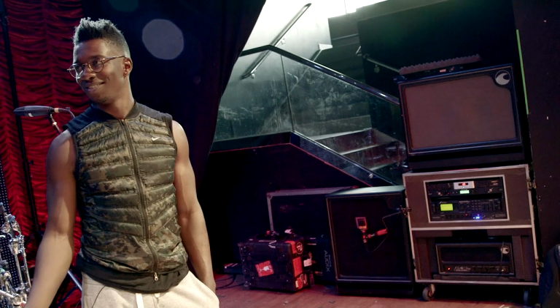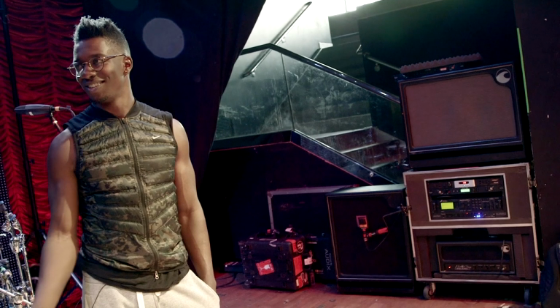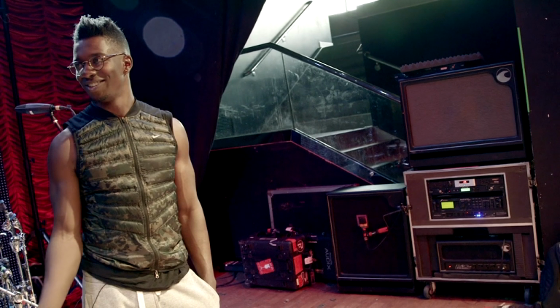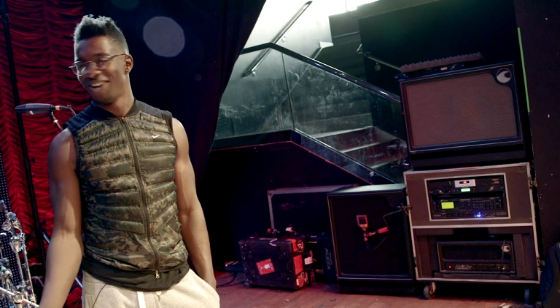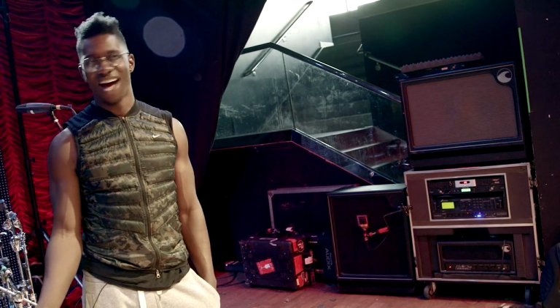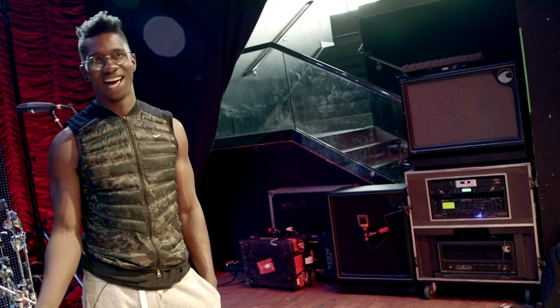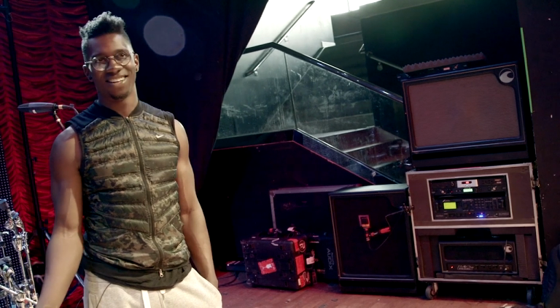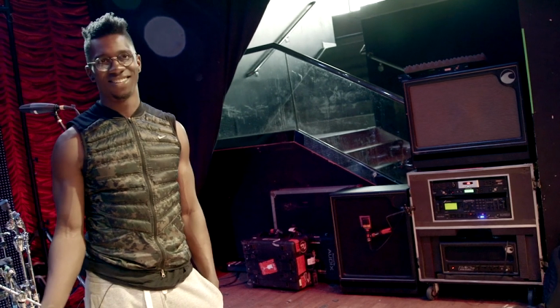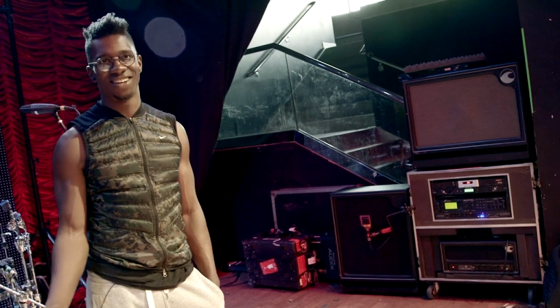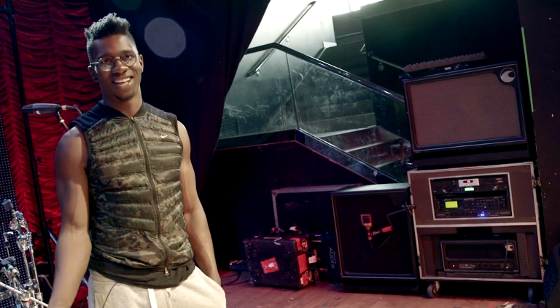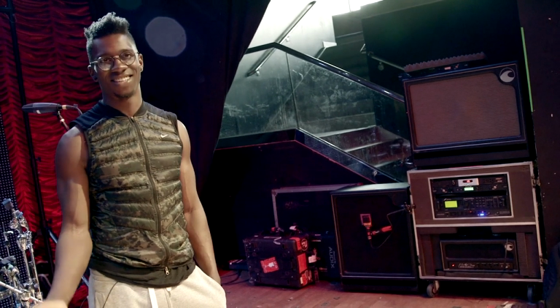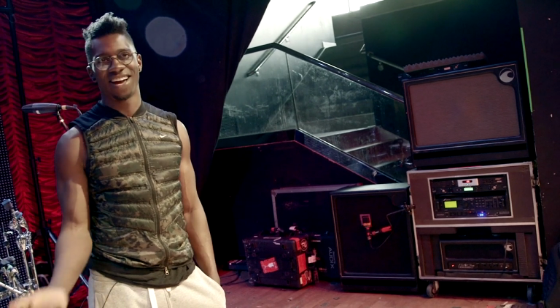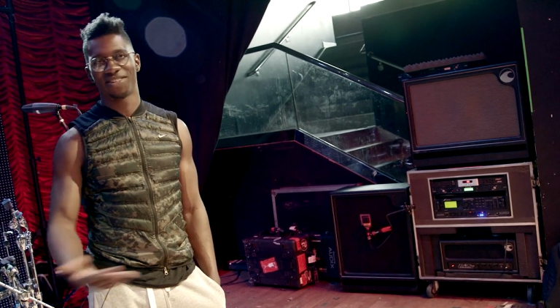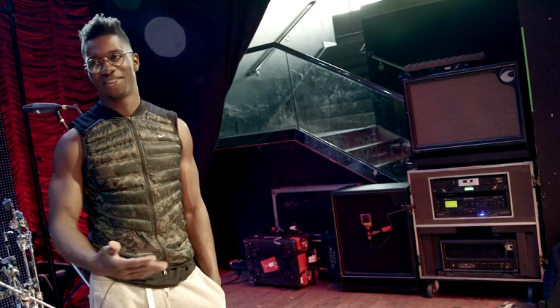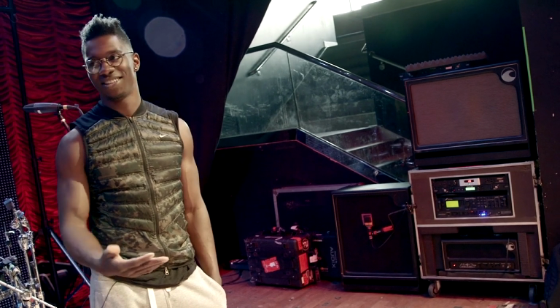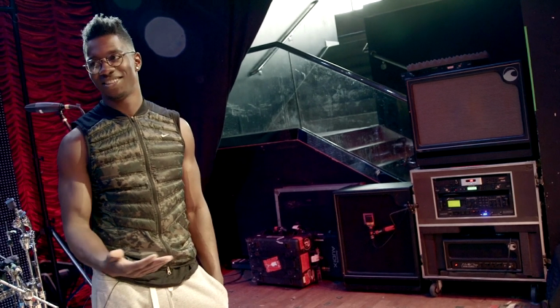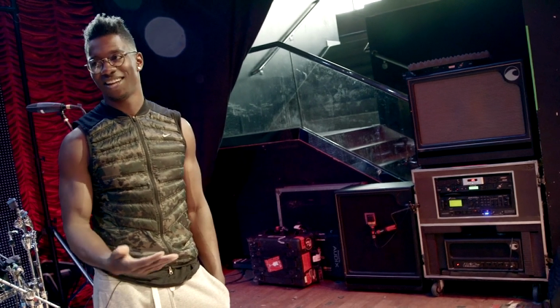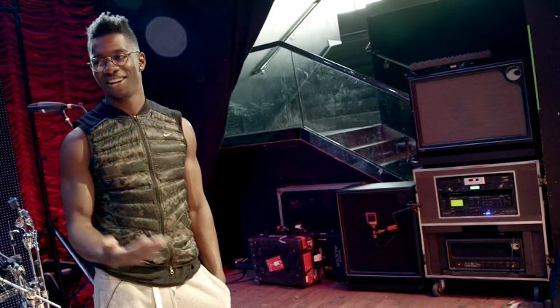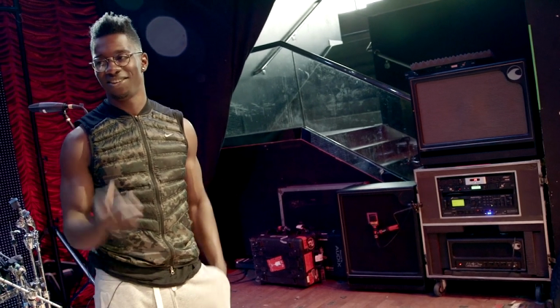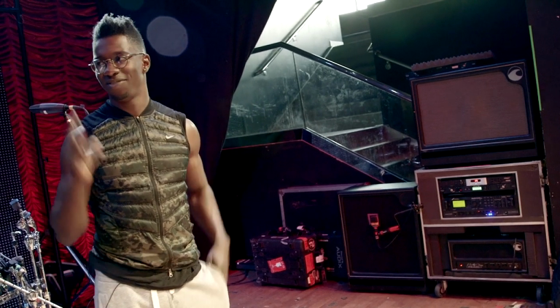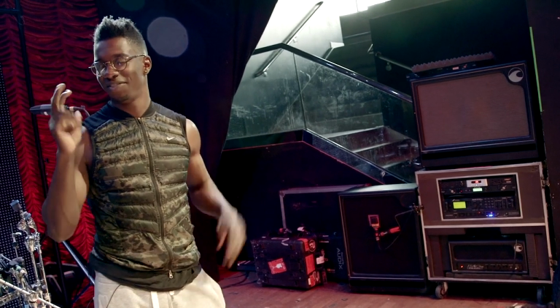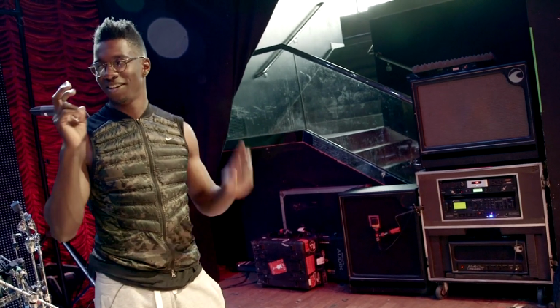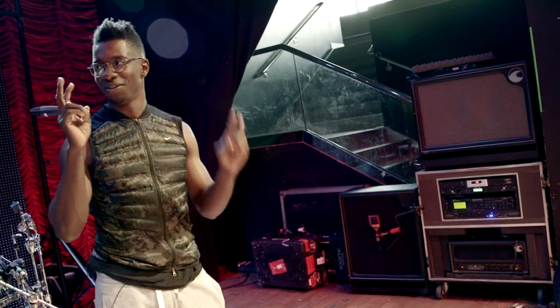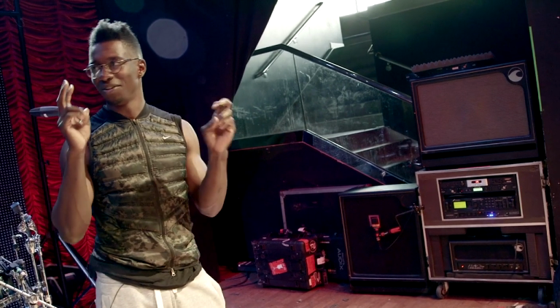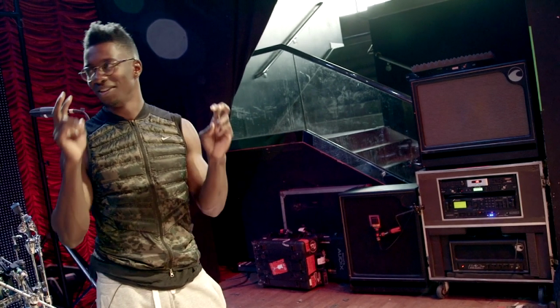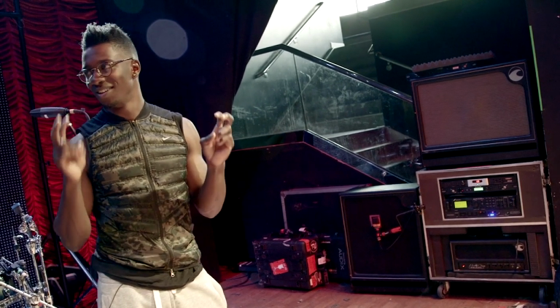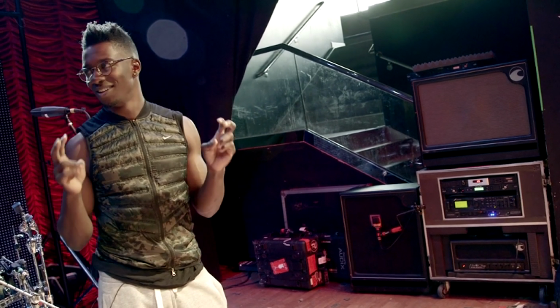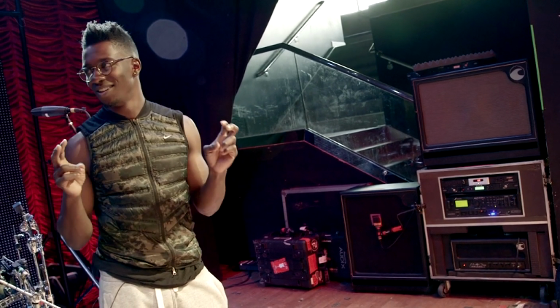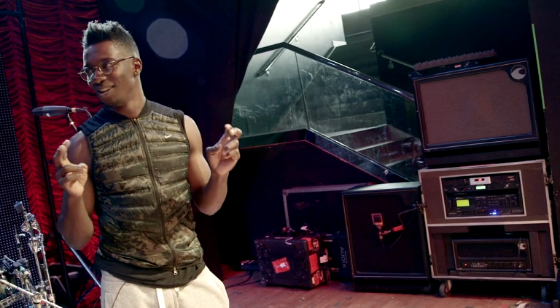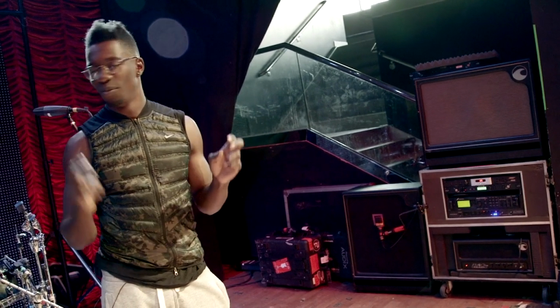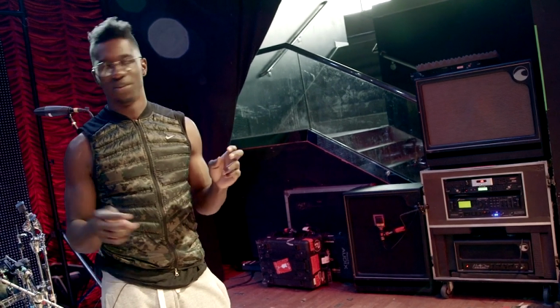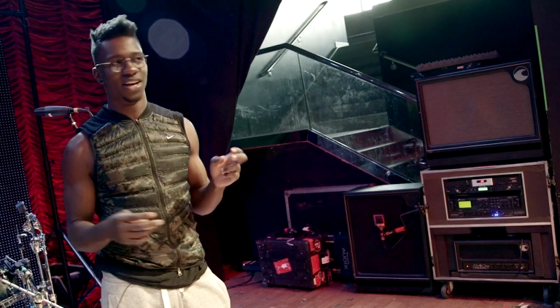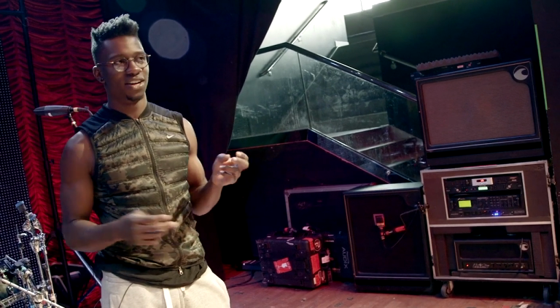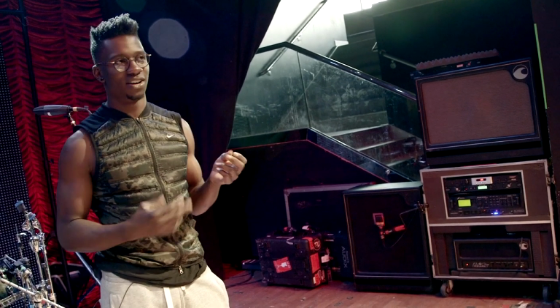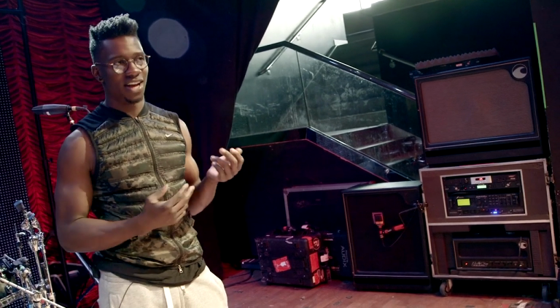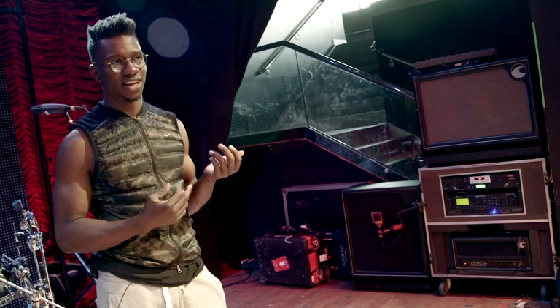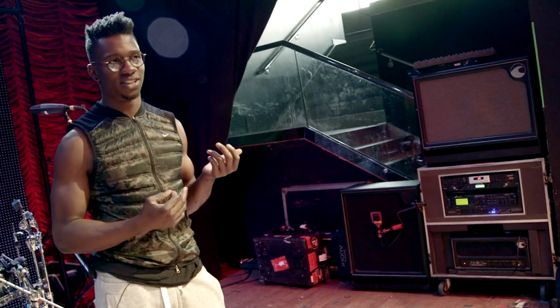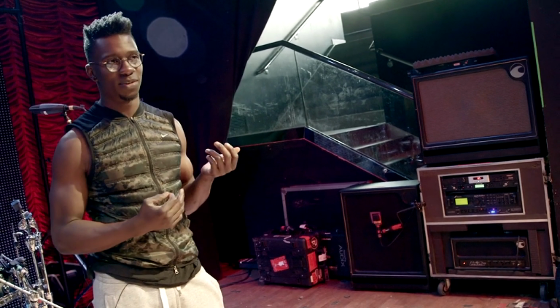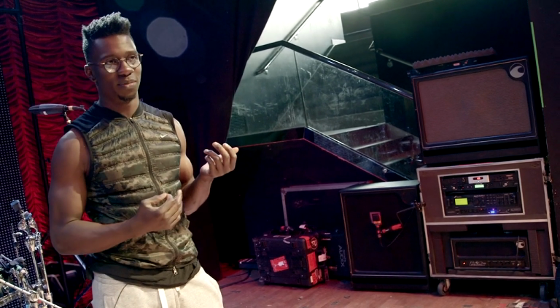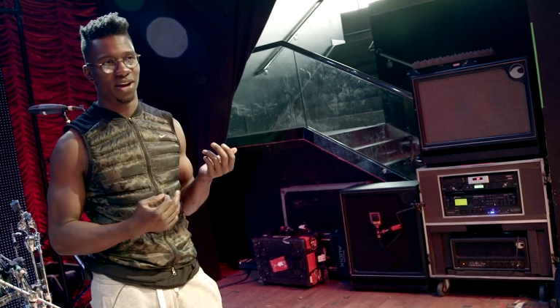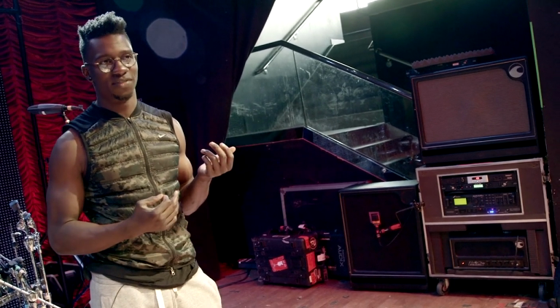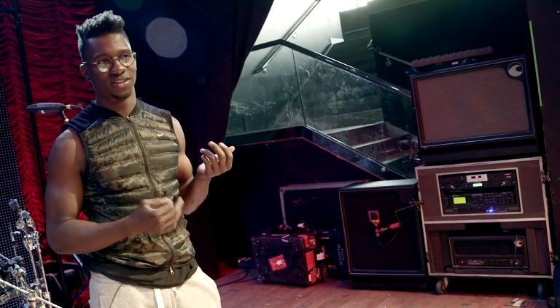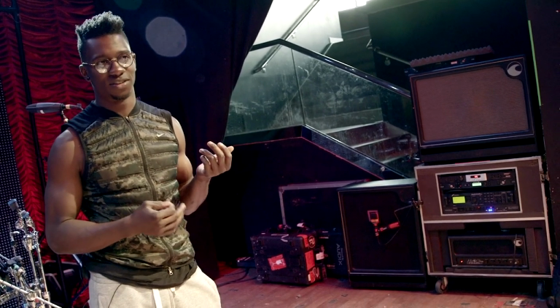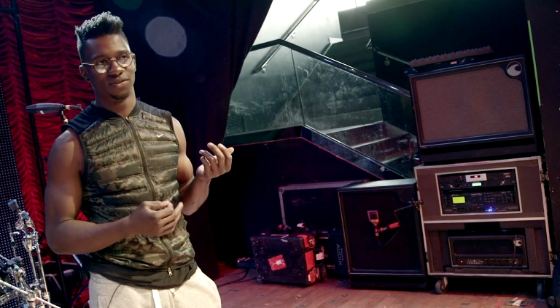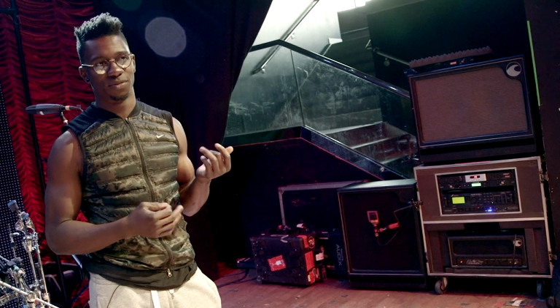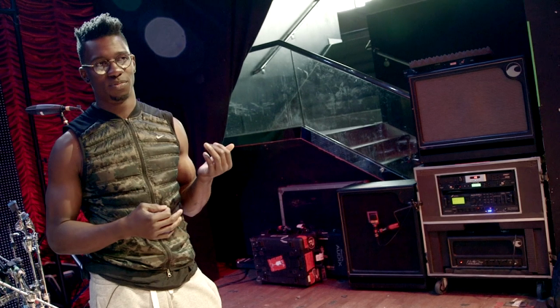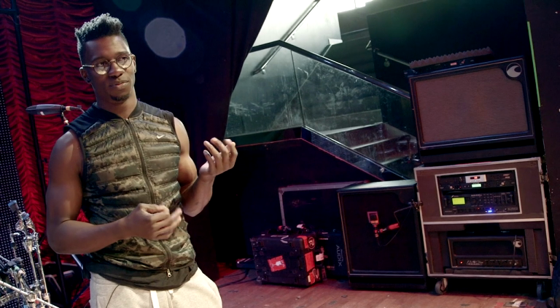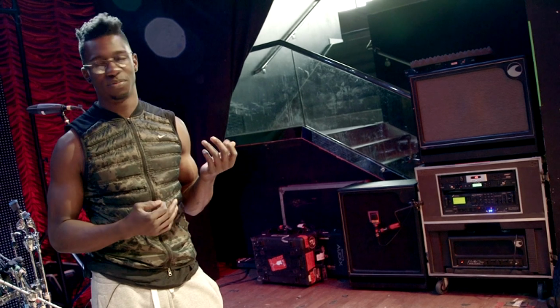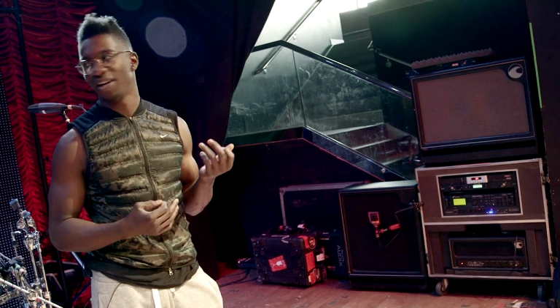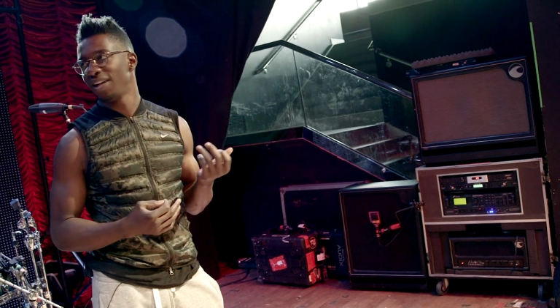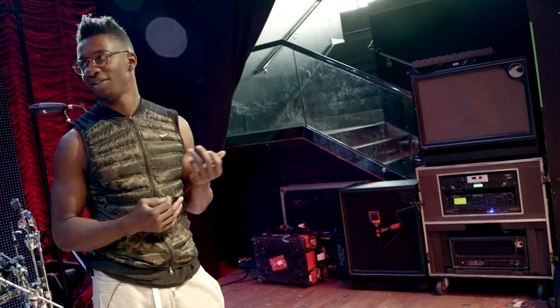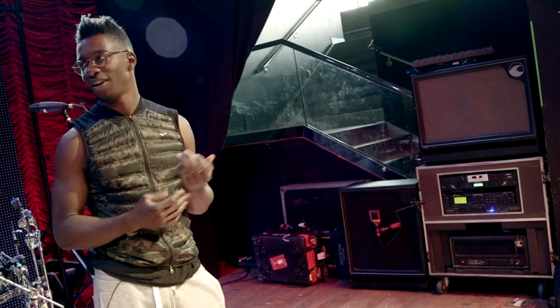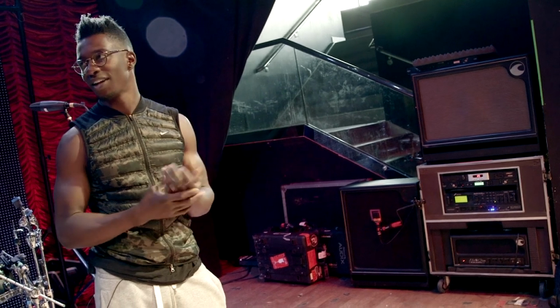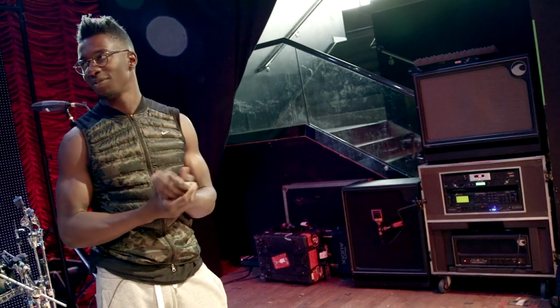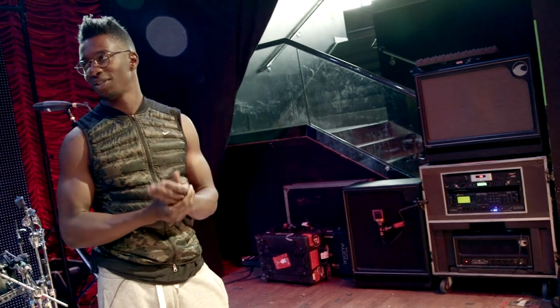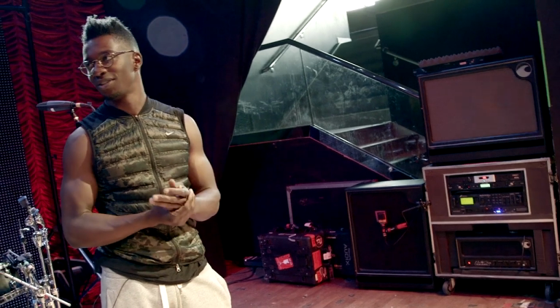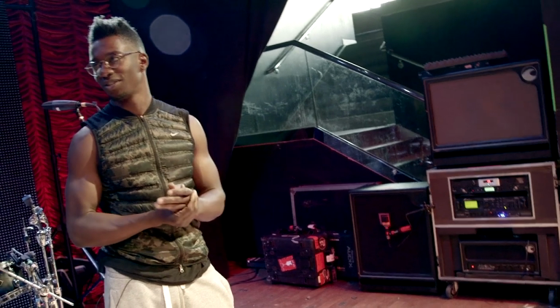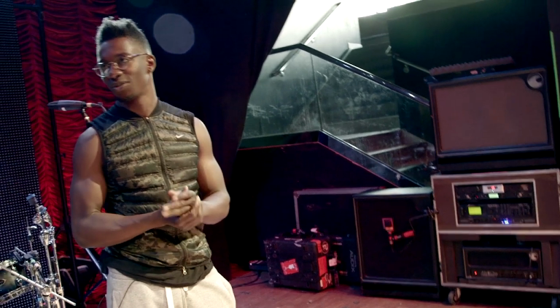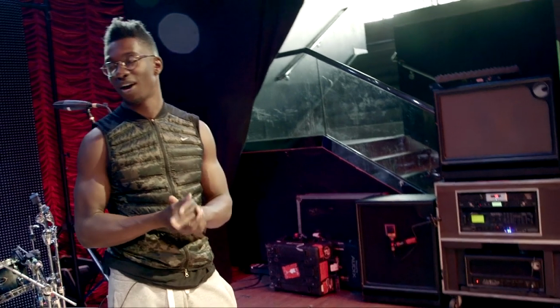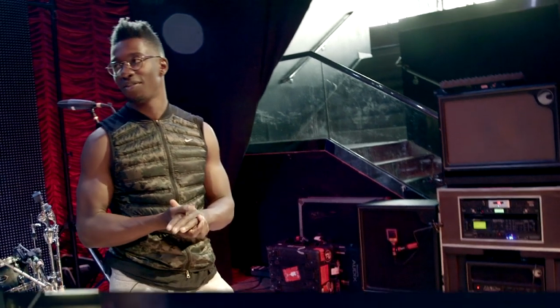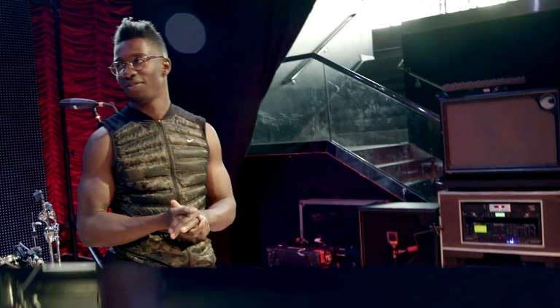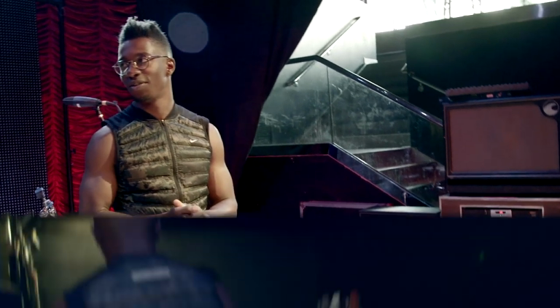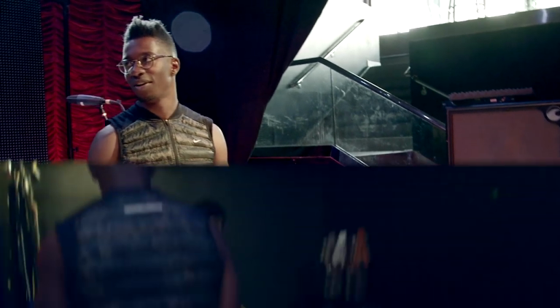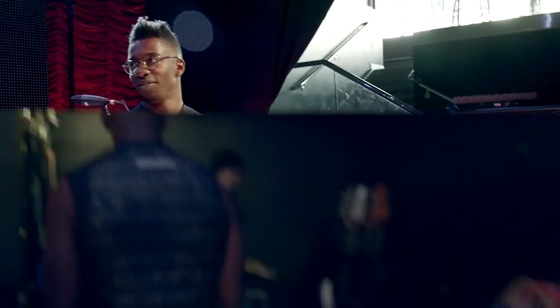It's just sweet — because you're not sacrificing any feel, but you're getting some of the benefits of playing direct, which there are quite a few of.